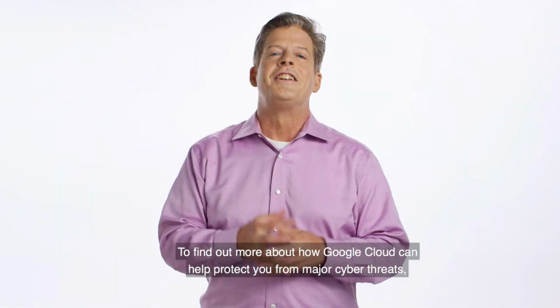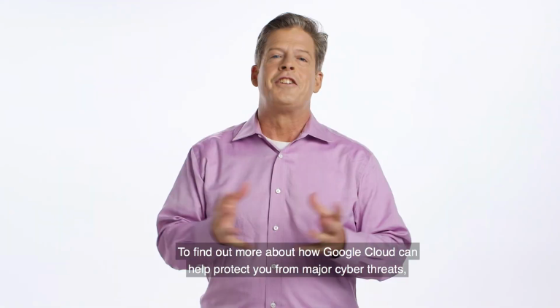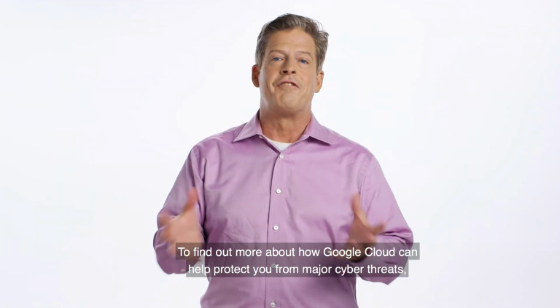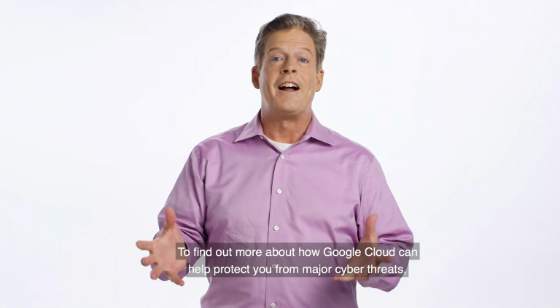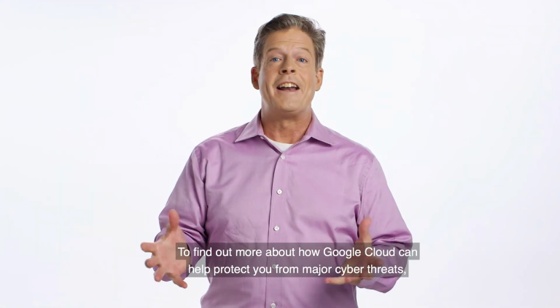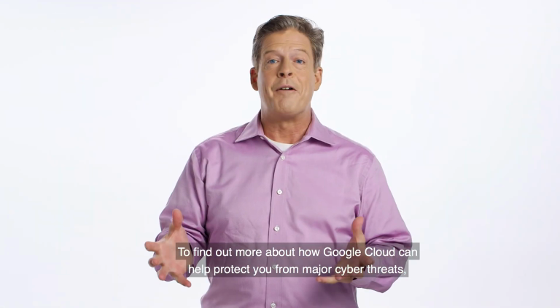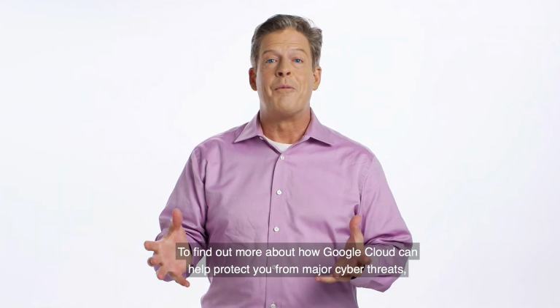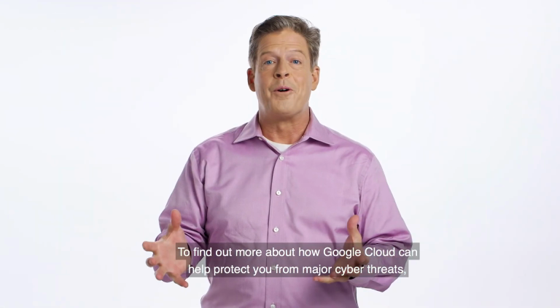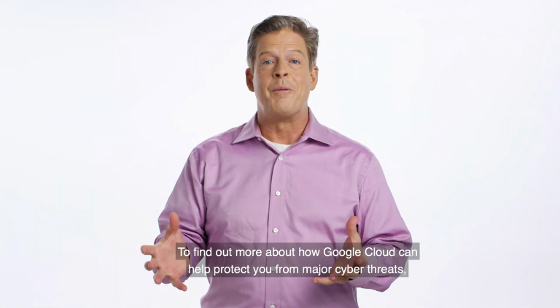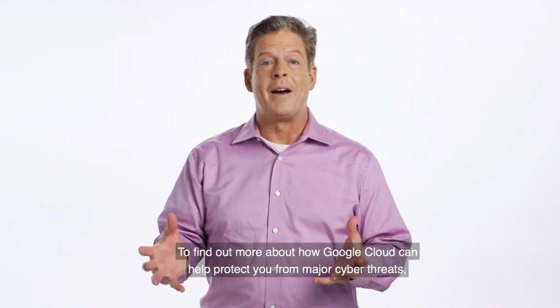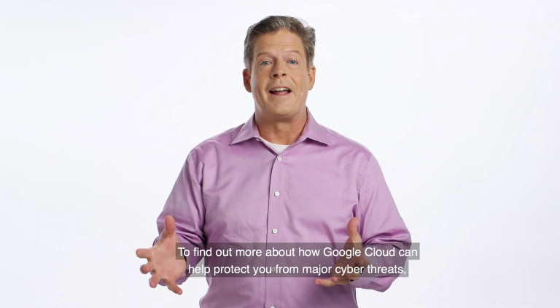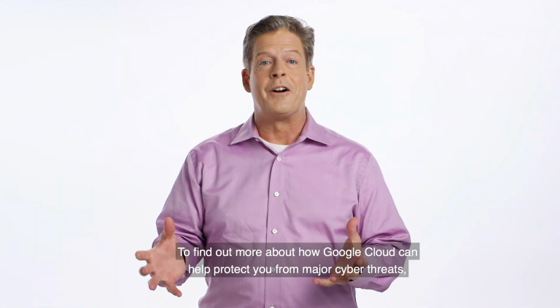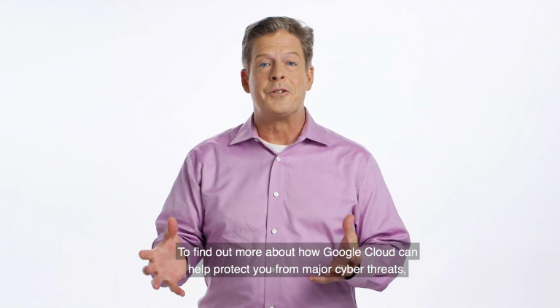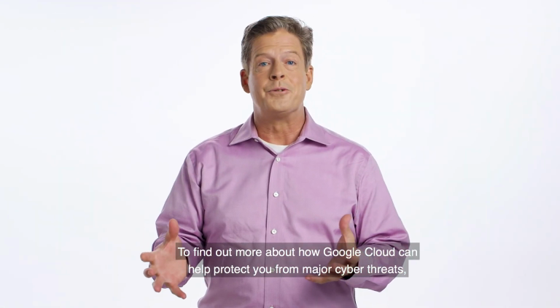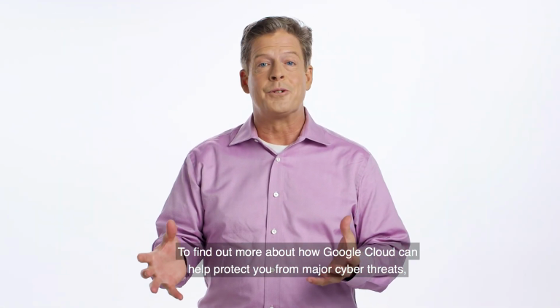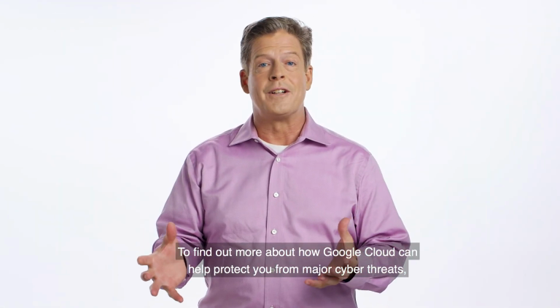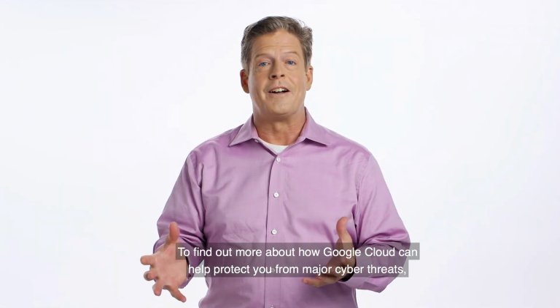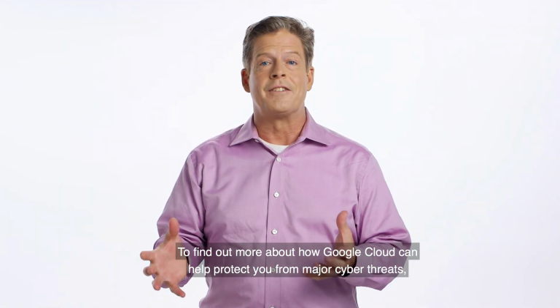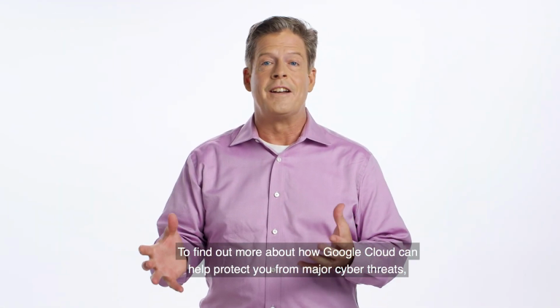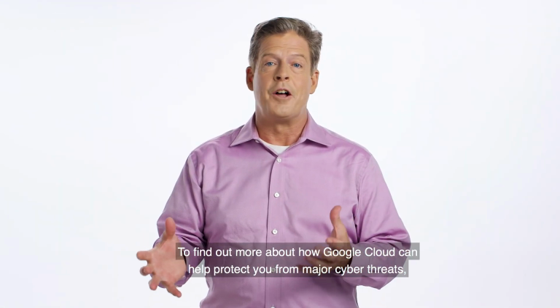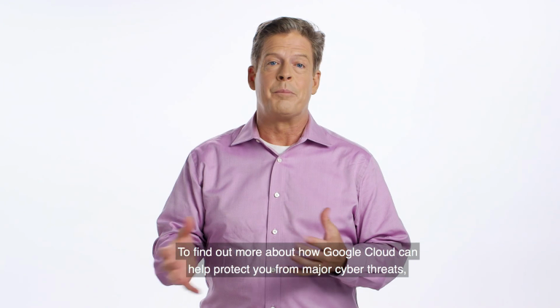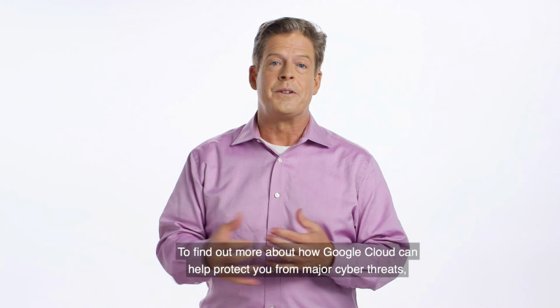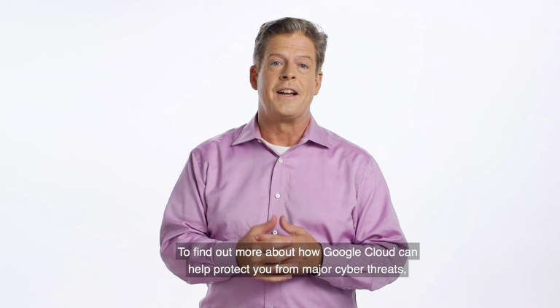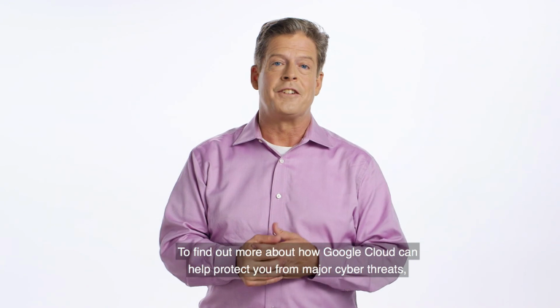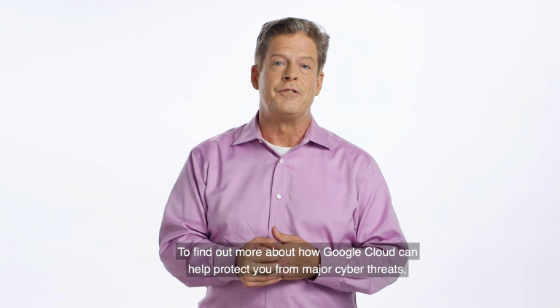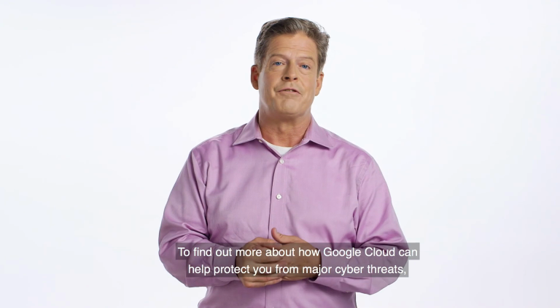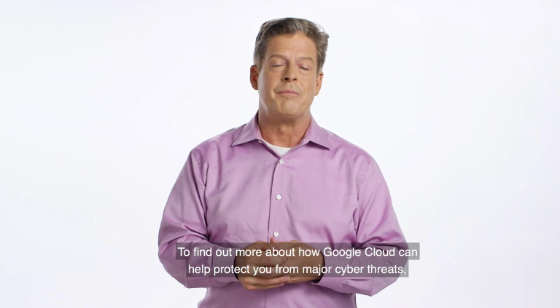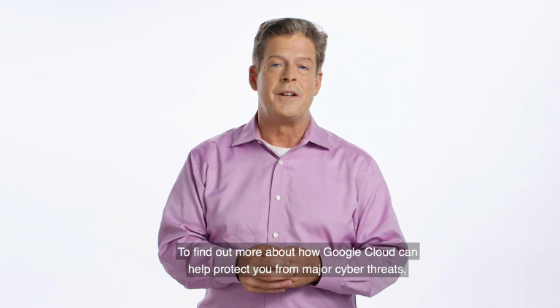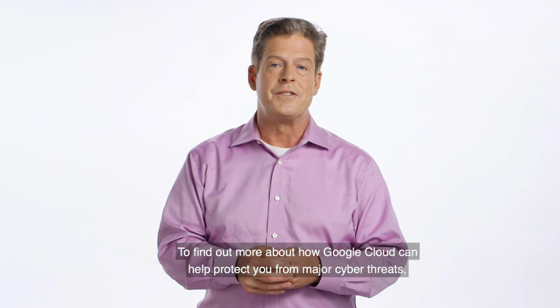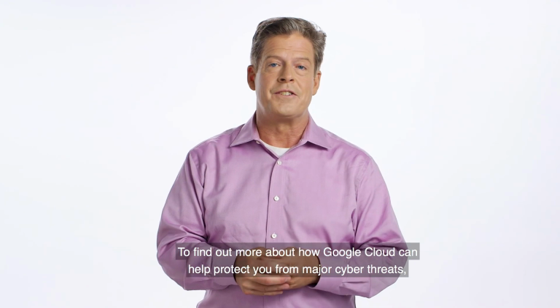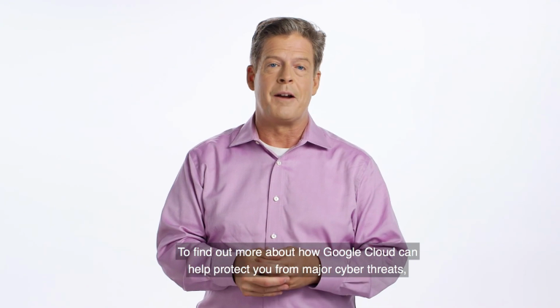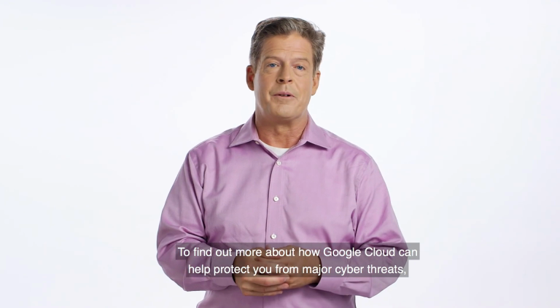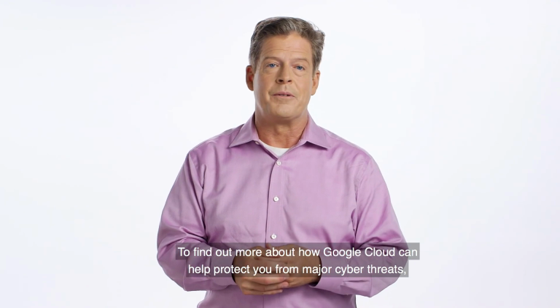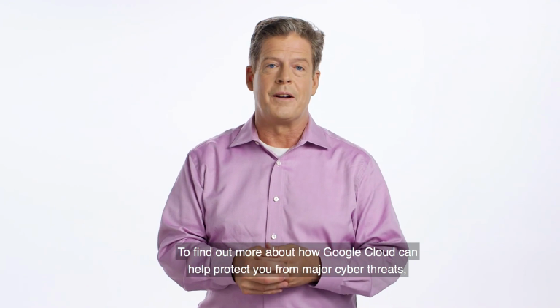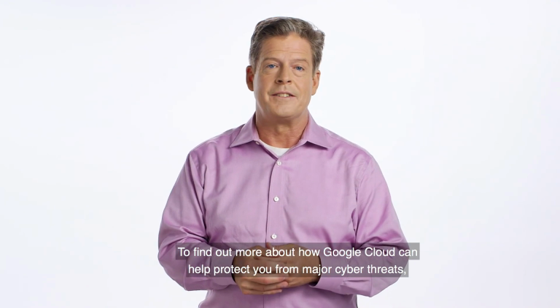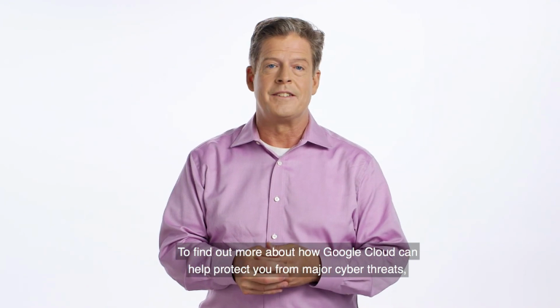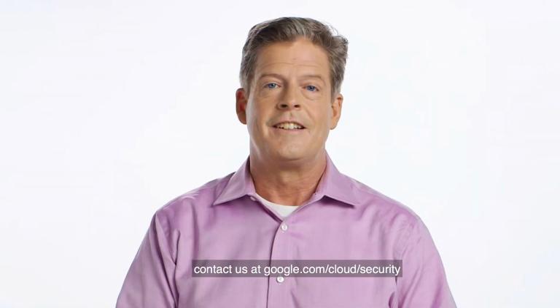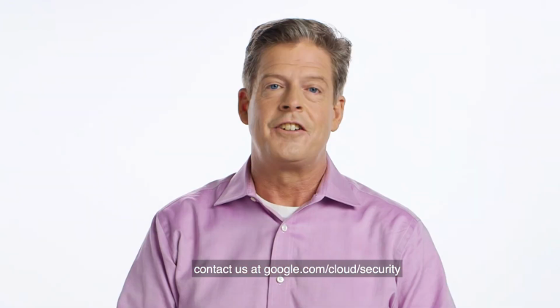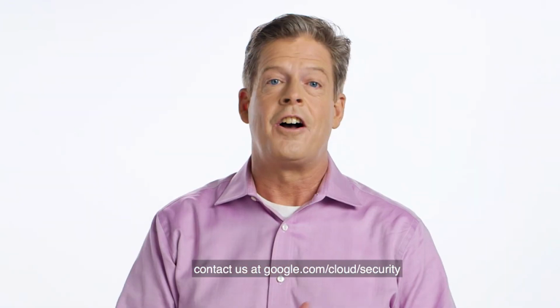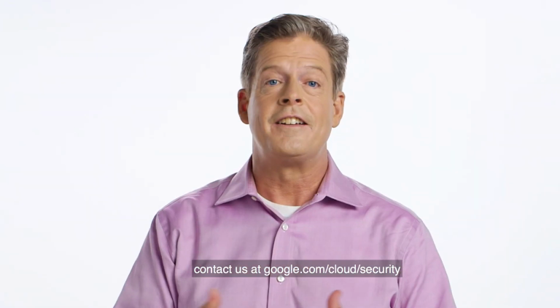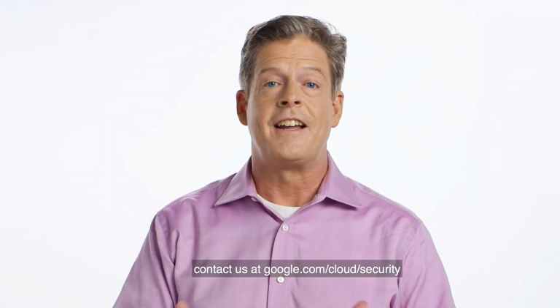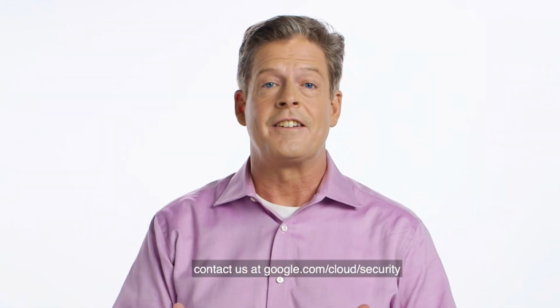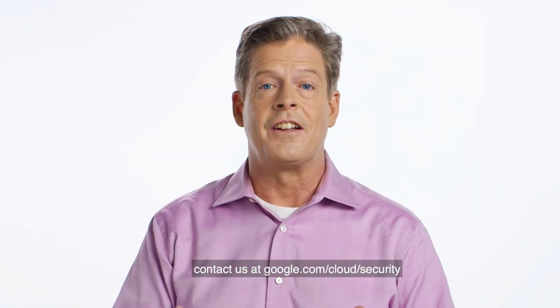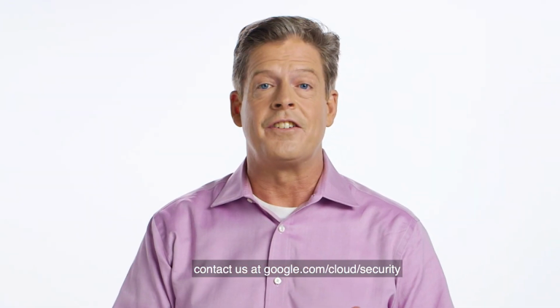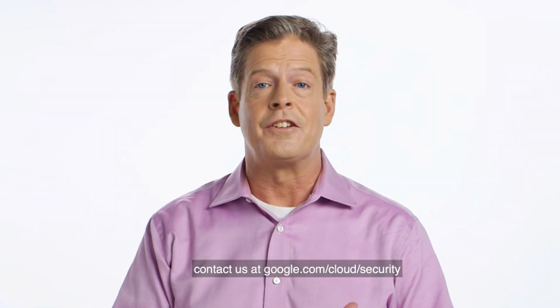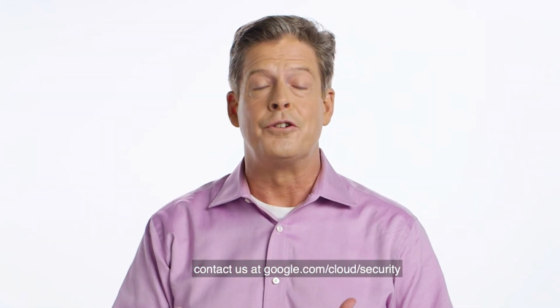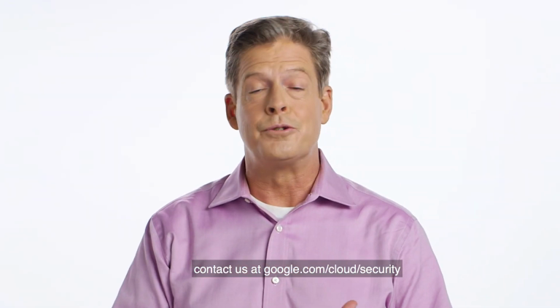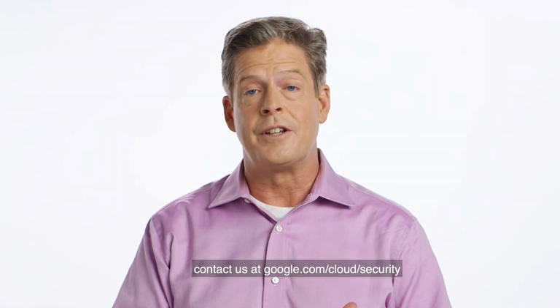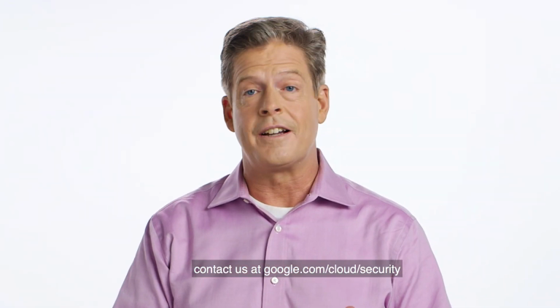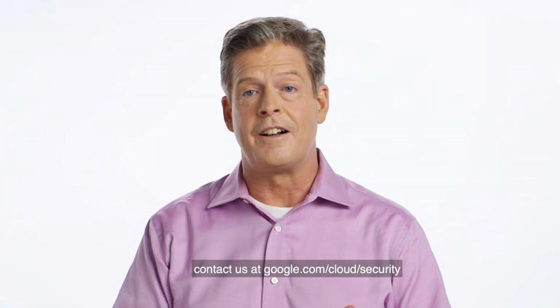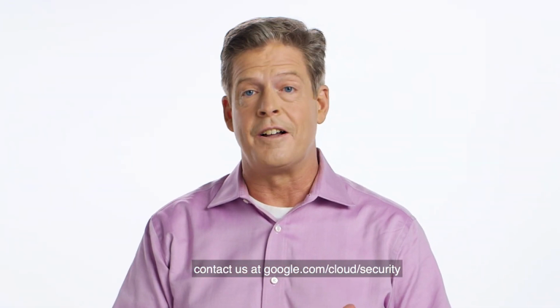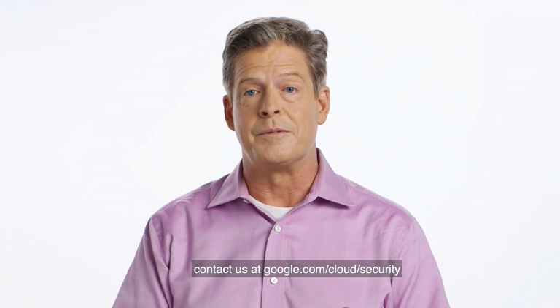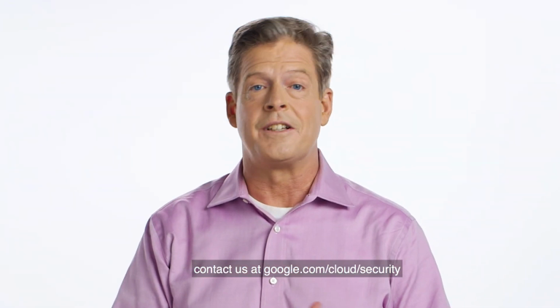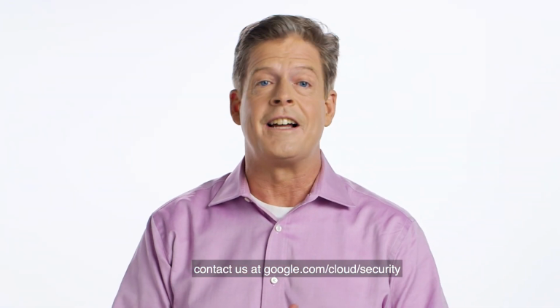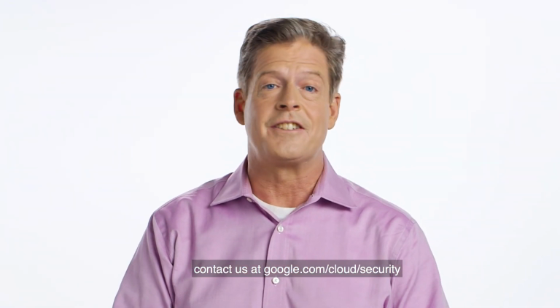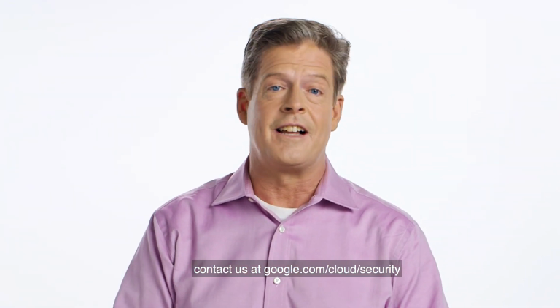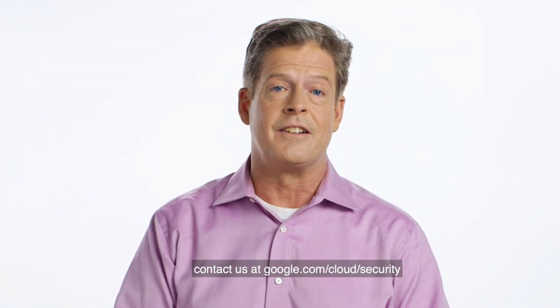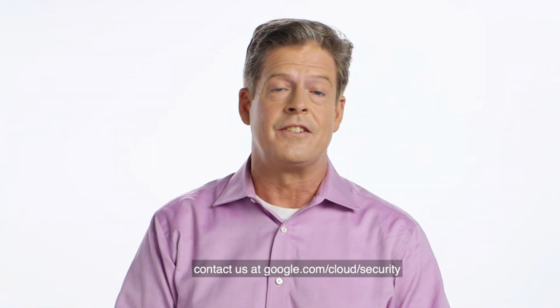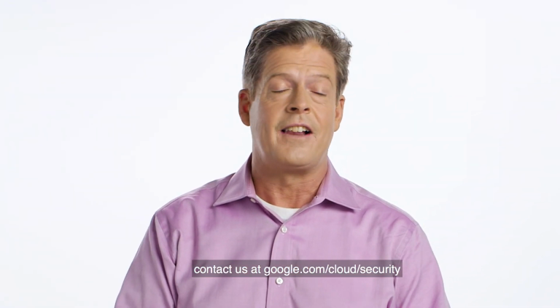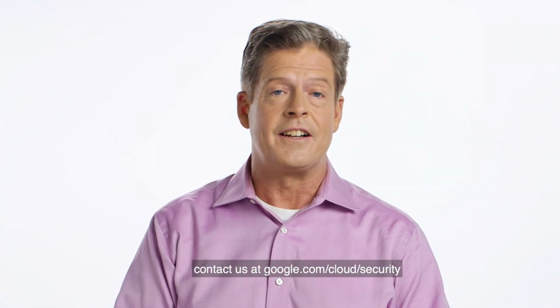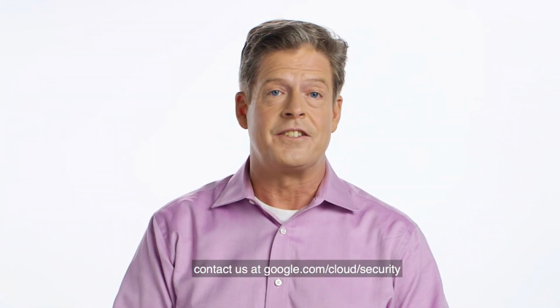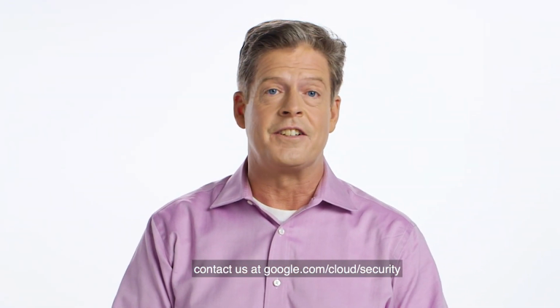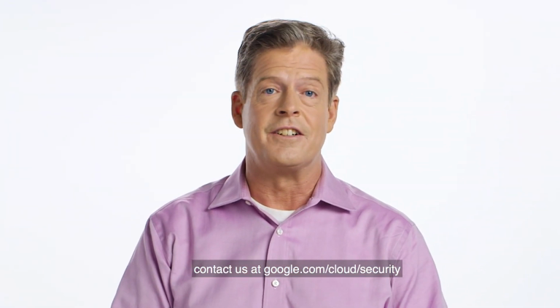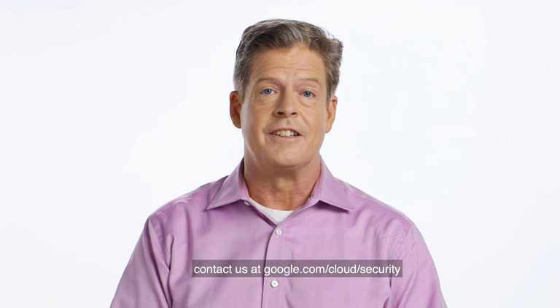To find out more about how Google Cloud can help protect you from major cyber threats, contact us at google.com/cloud/security.